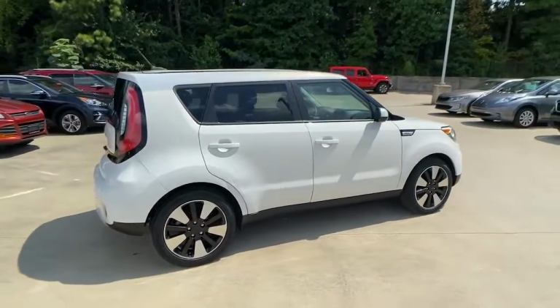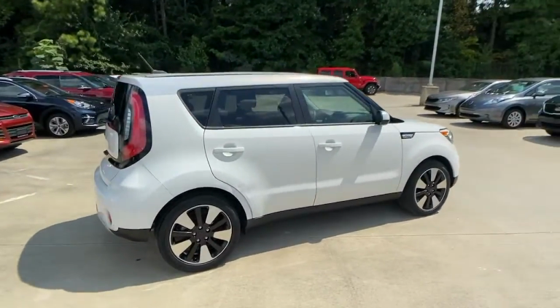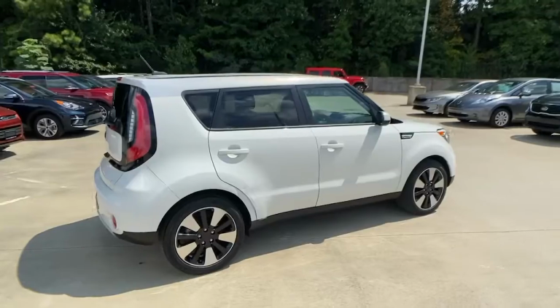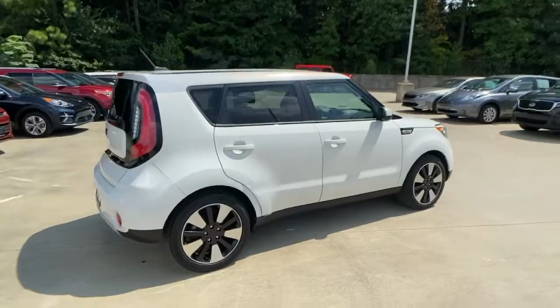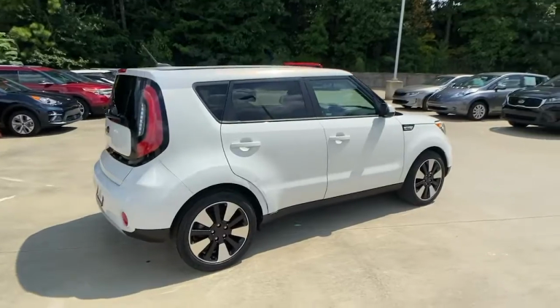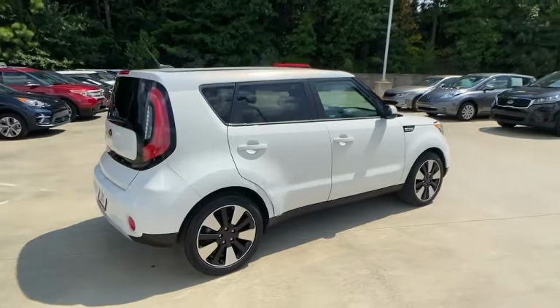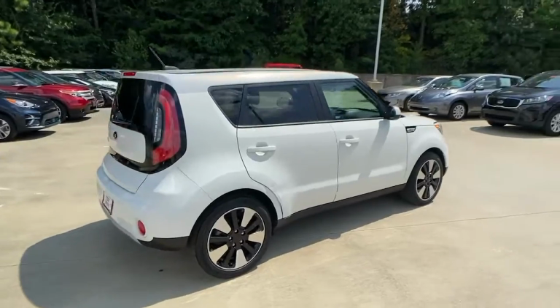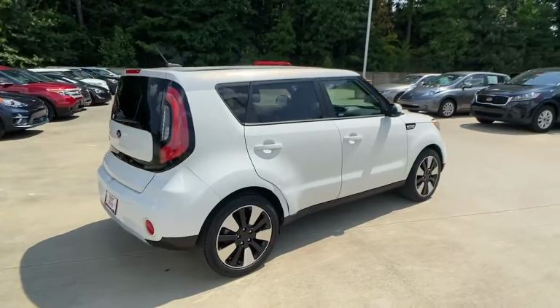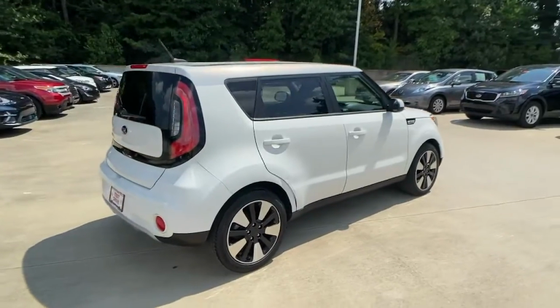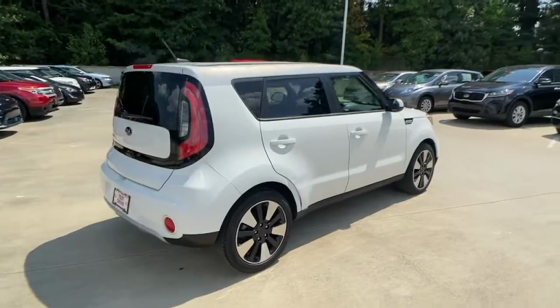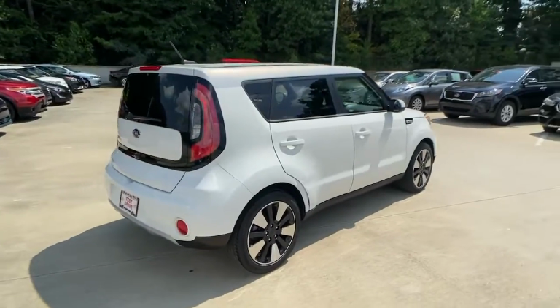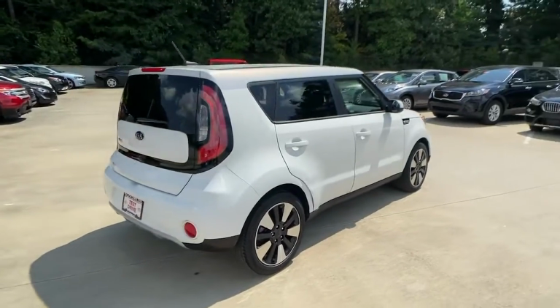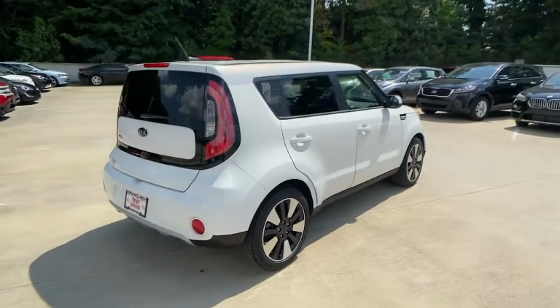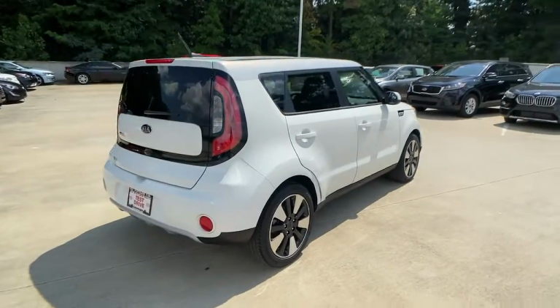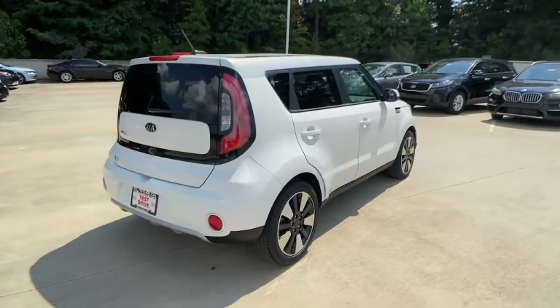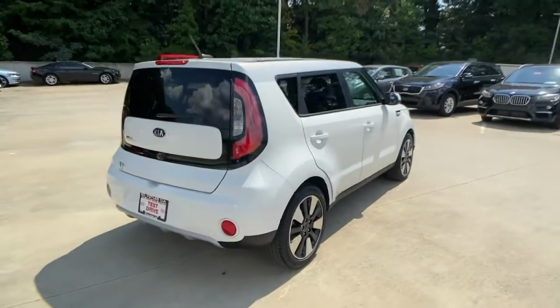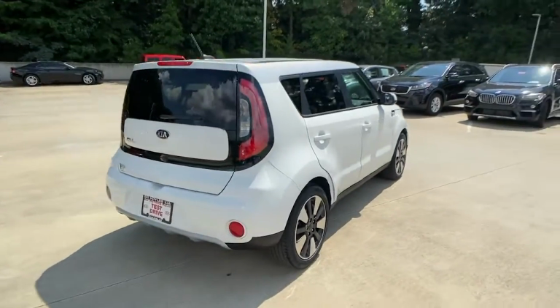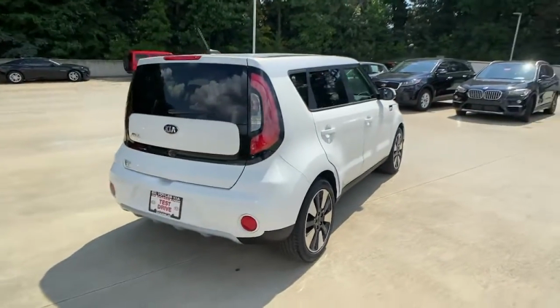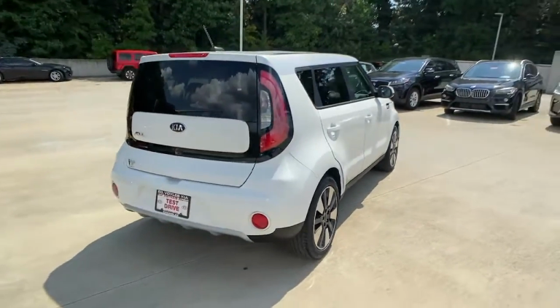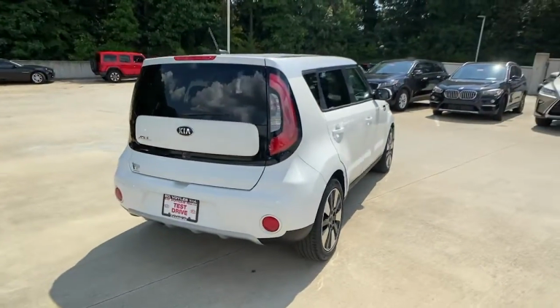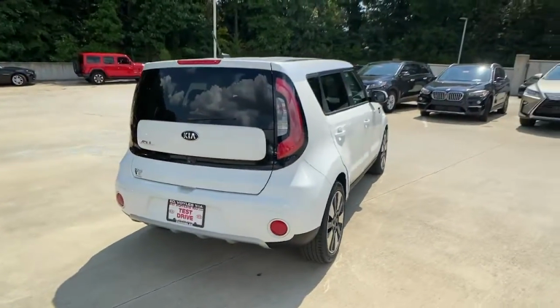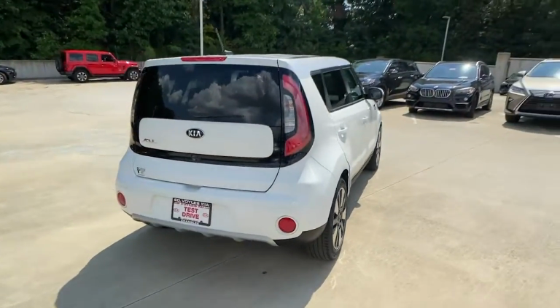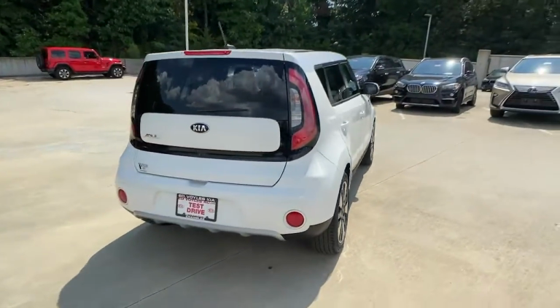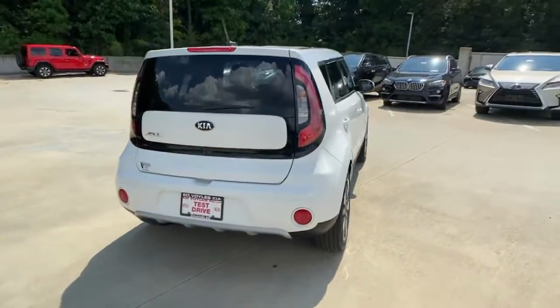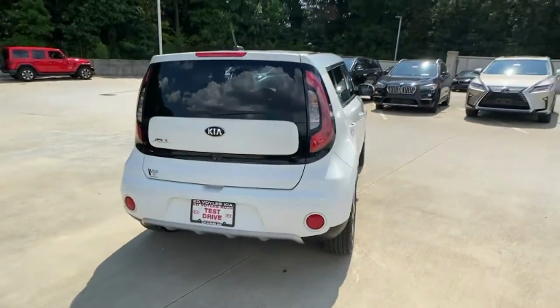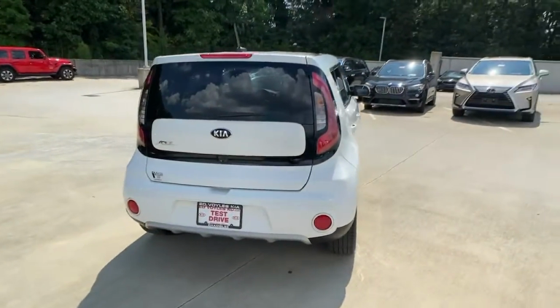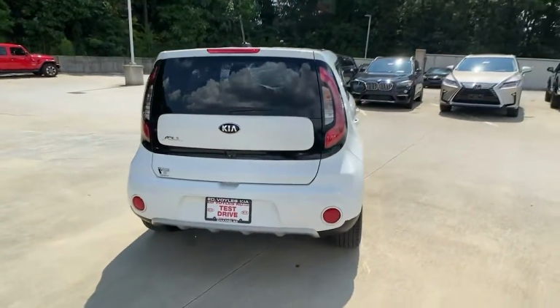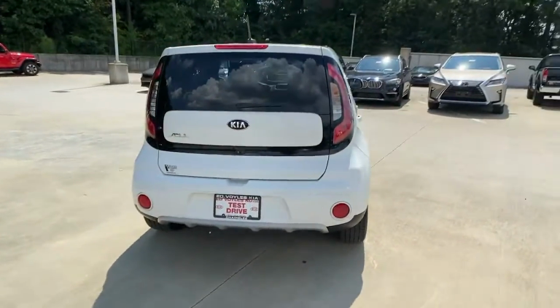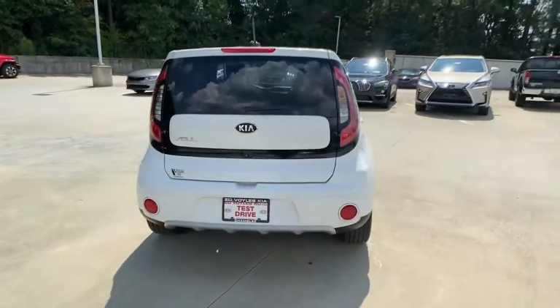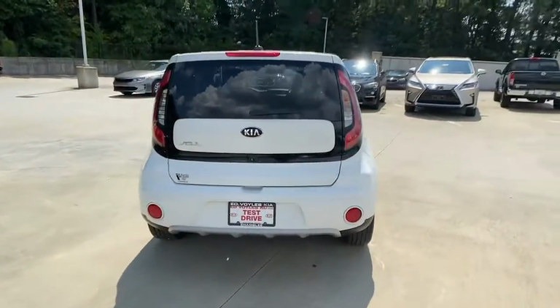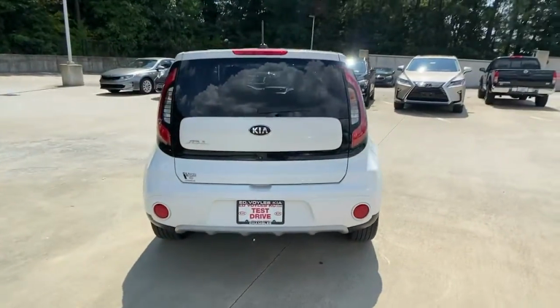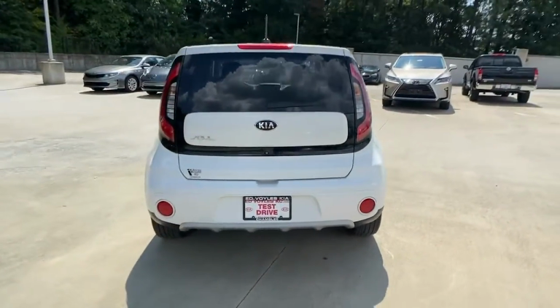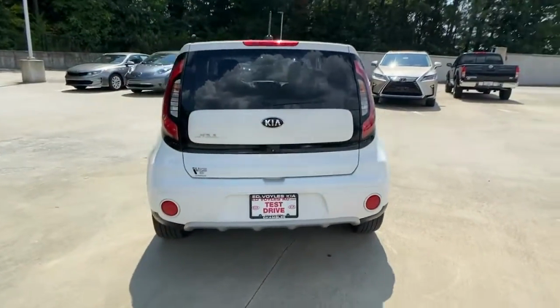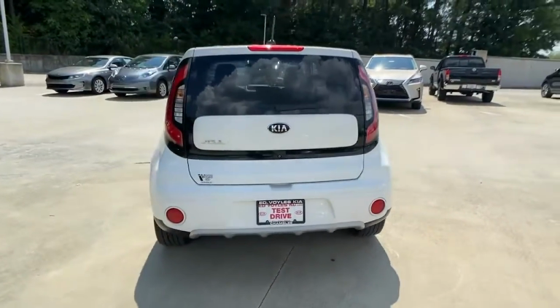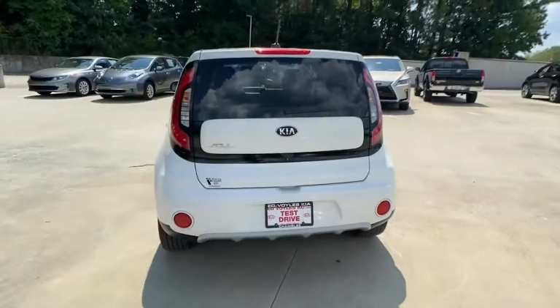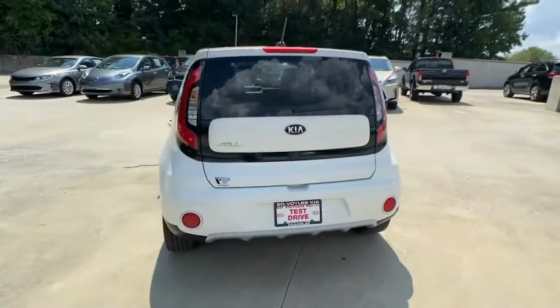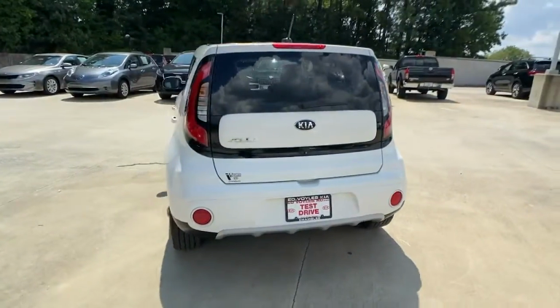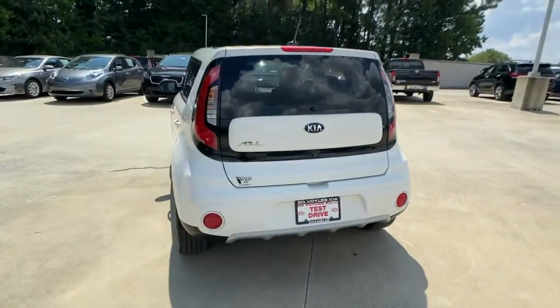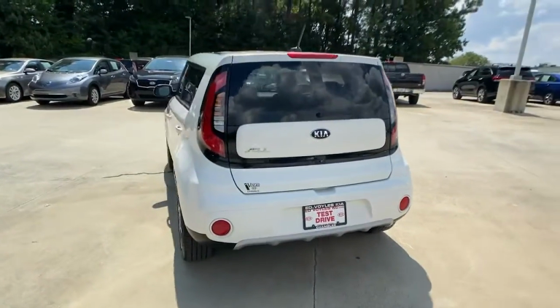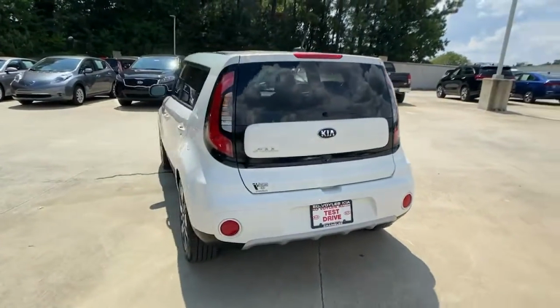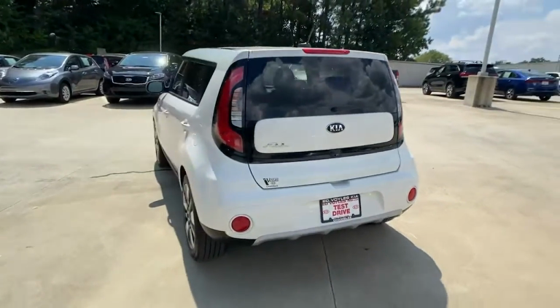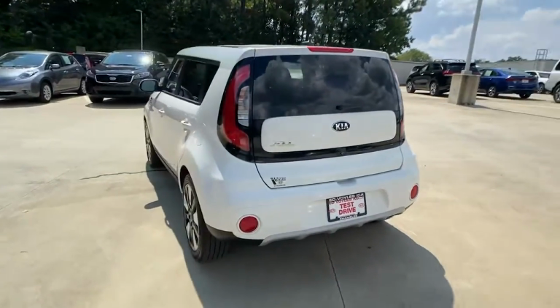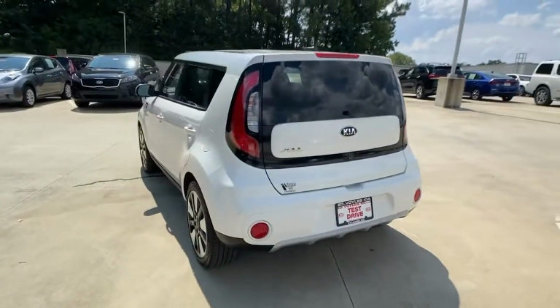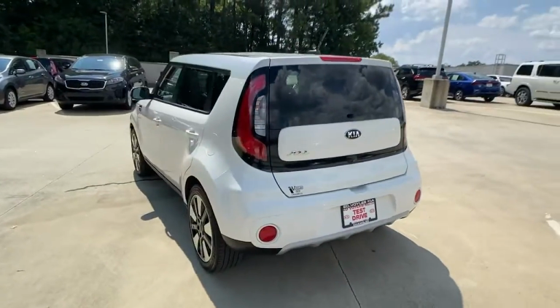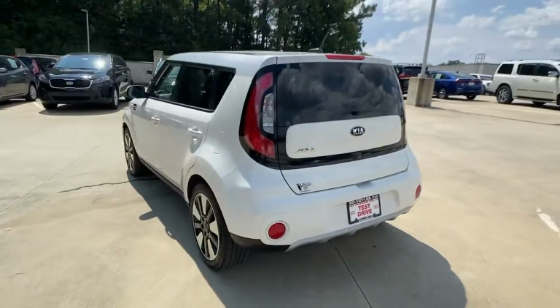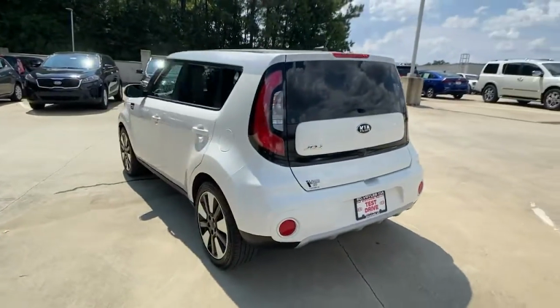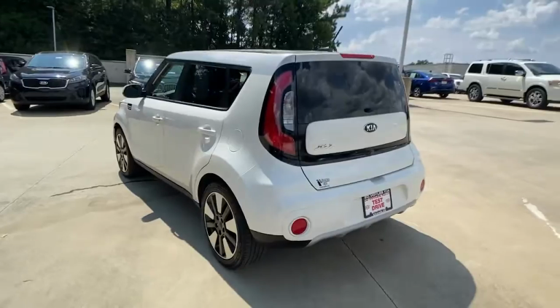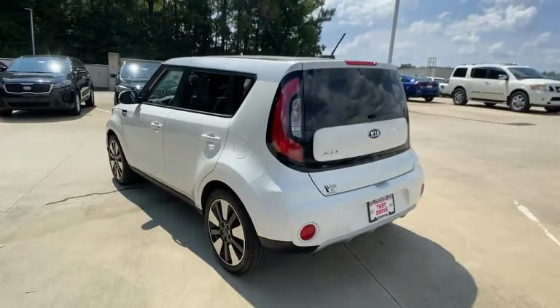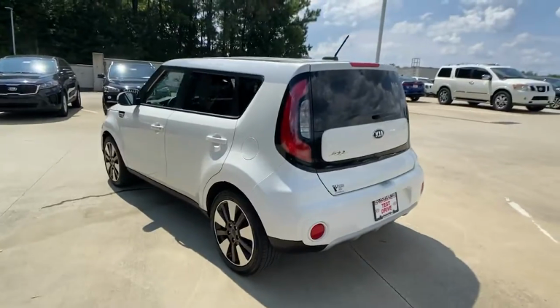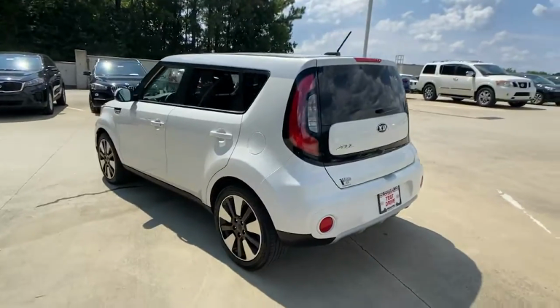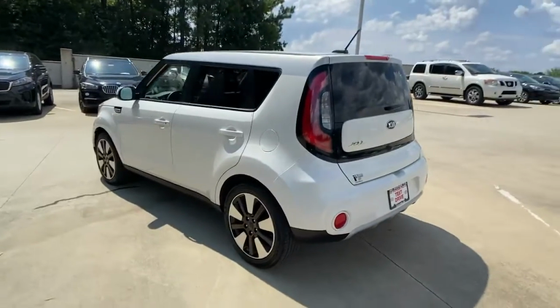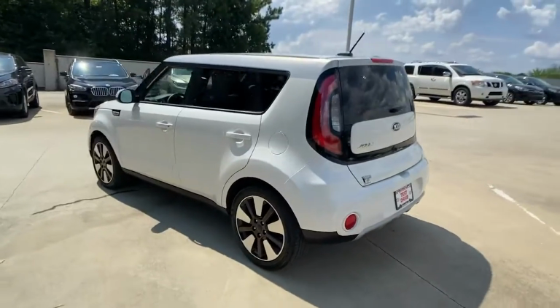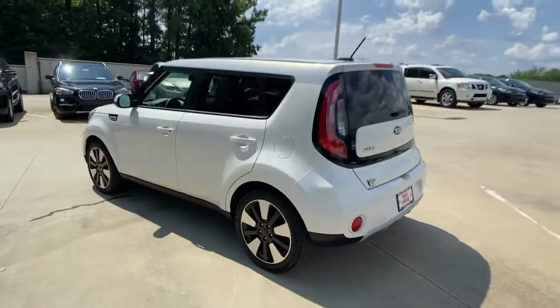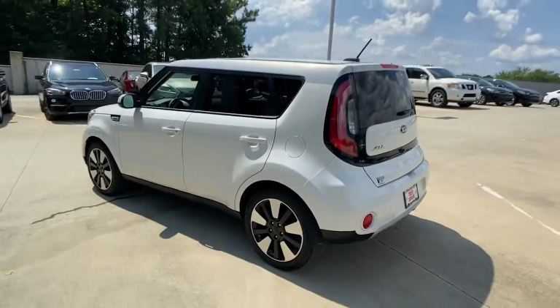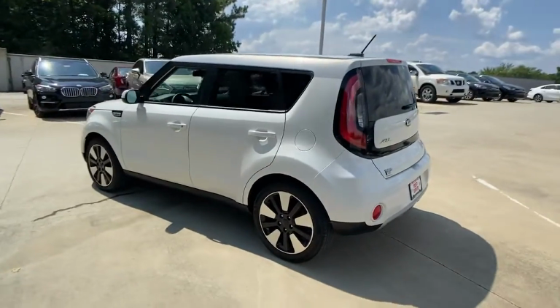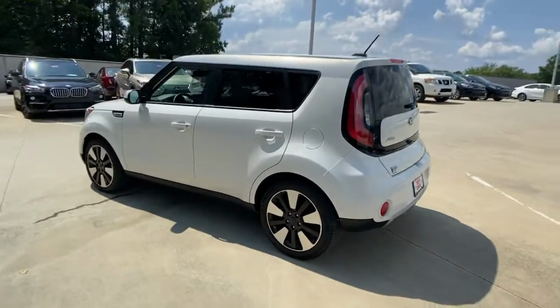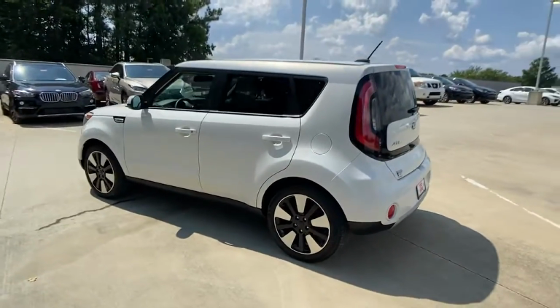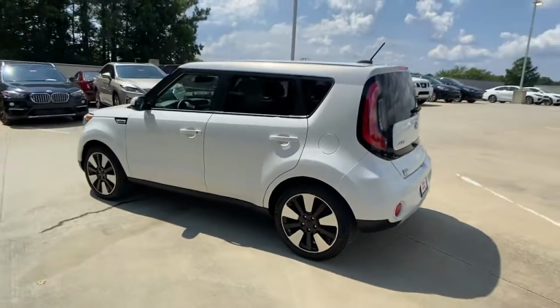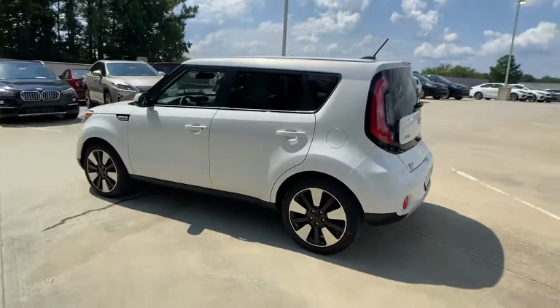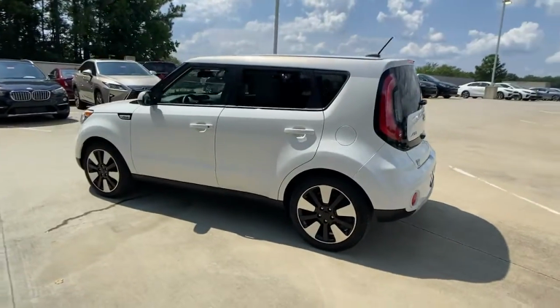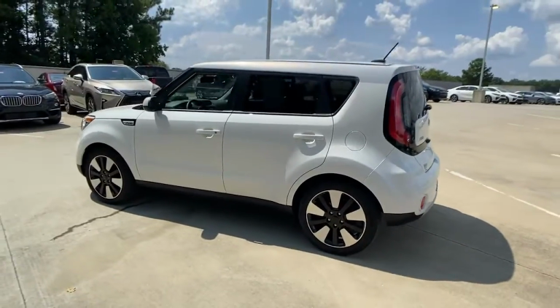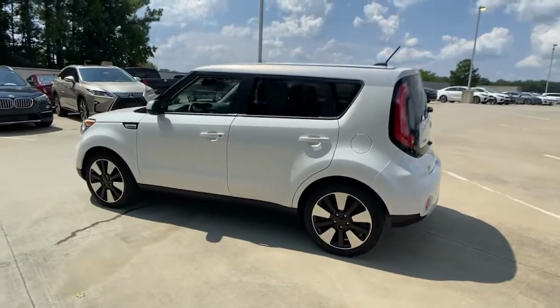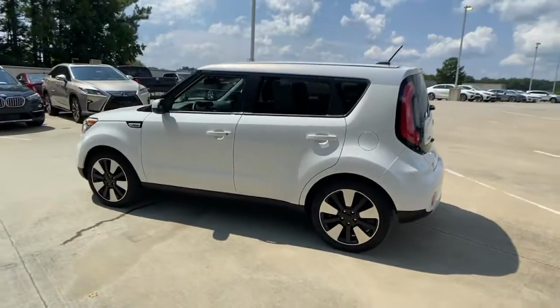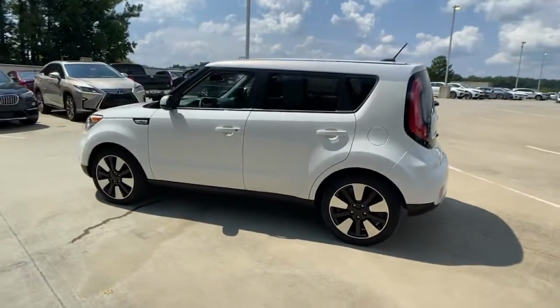Drive your own unique sense of style in this iconic Soul, the spirited subcompact crossover SUV that's daringly different.